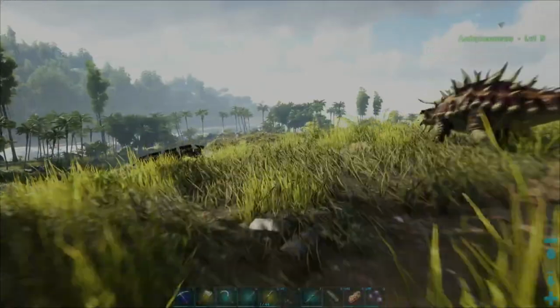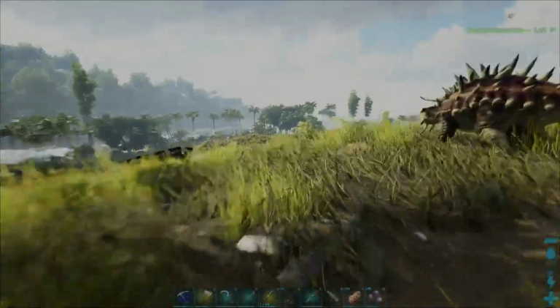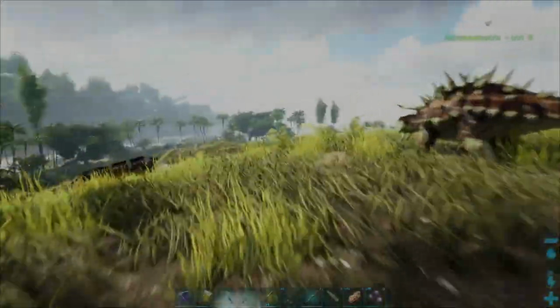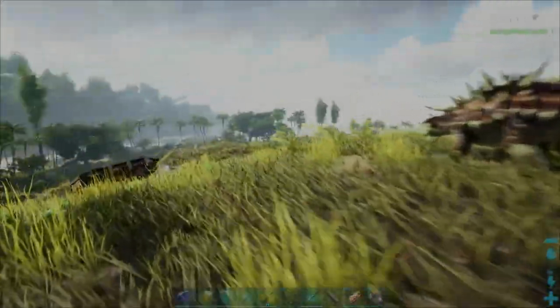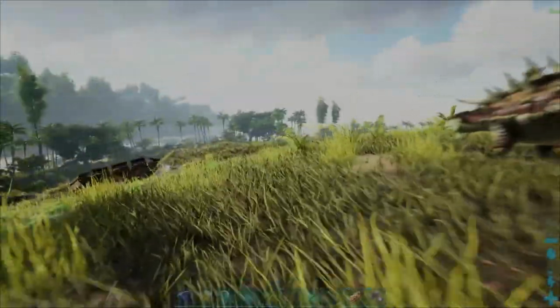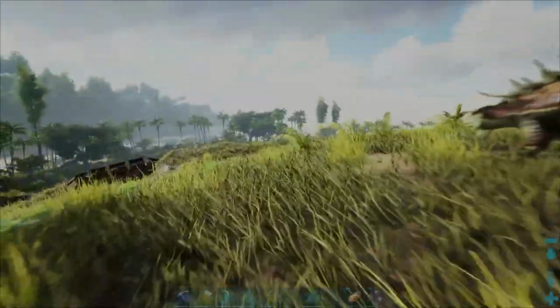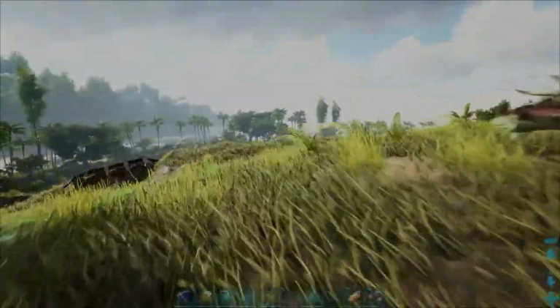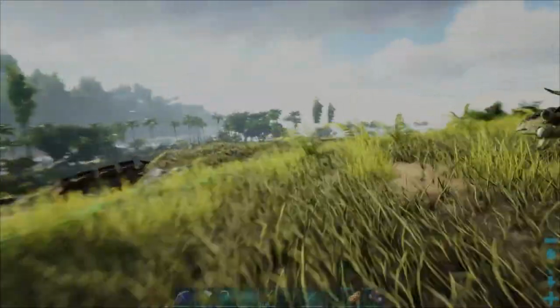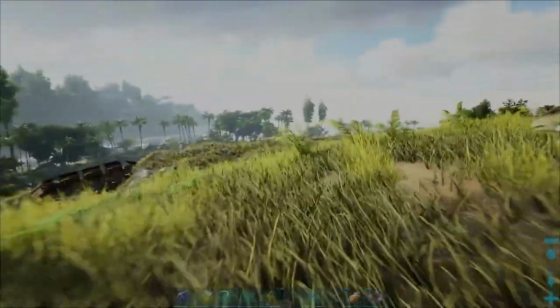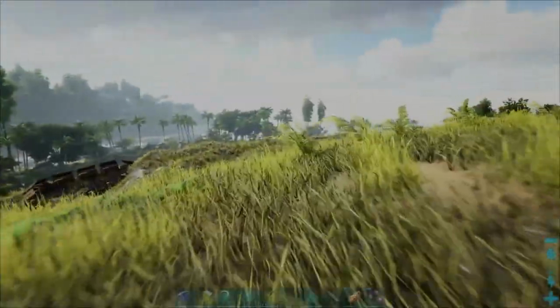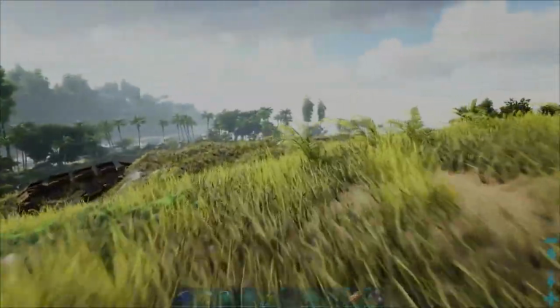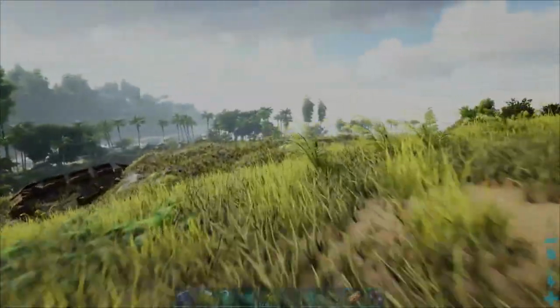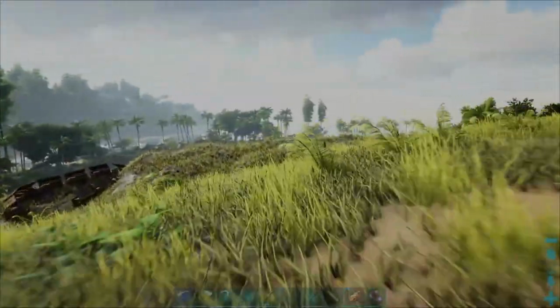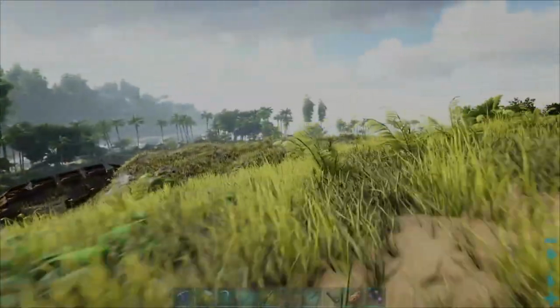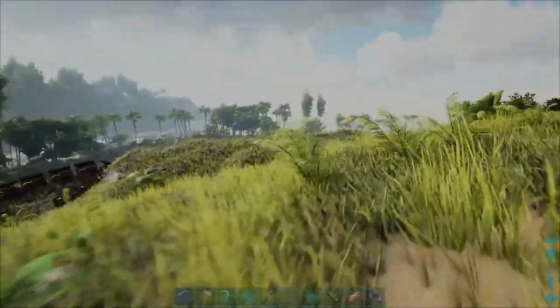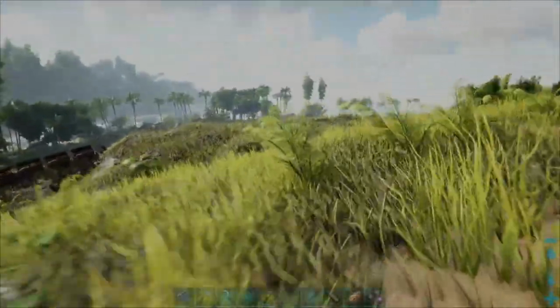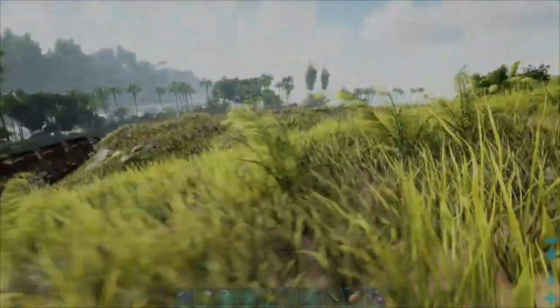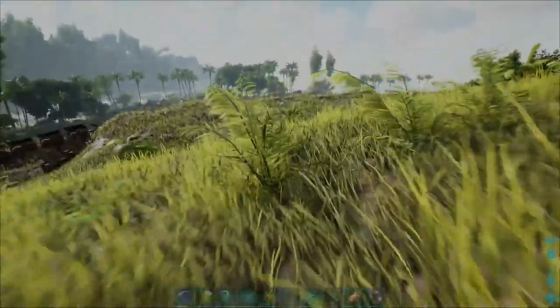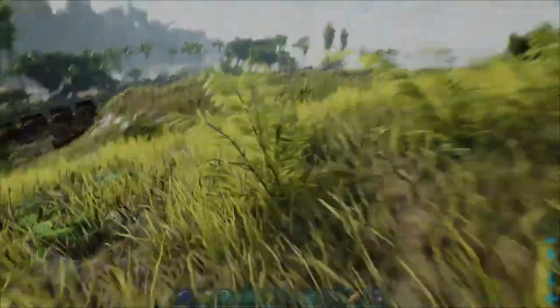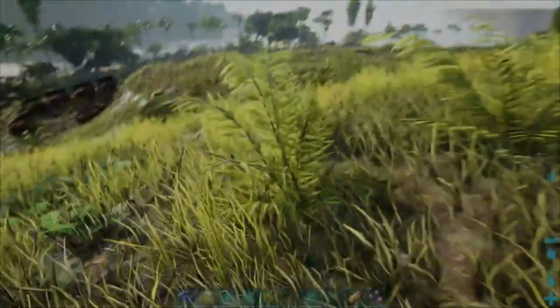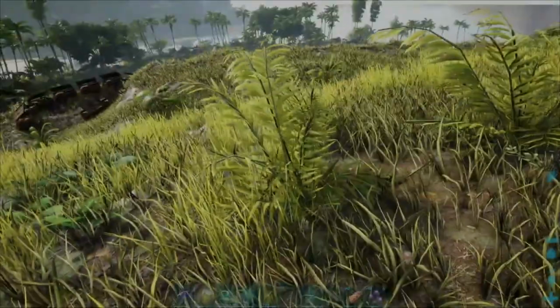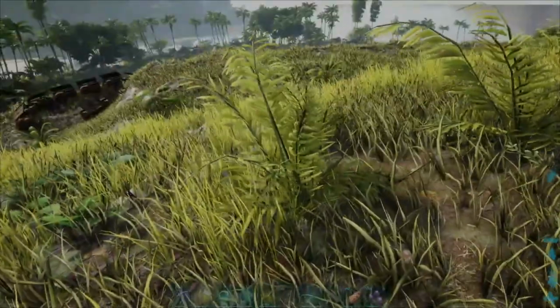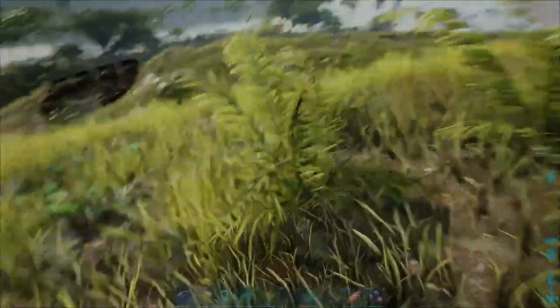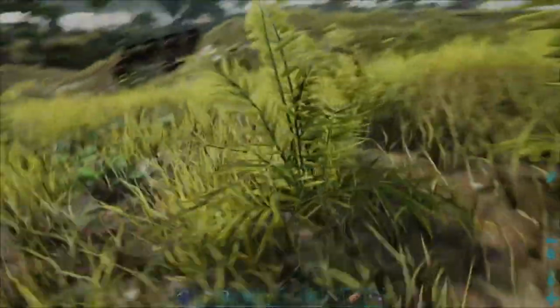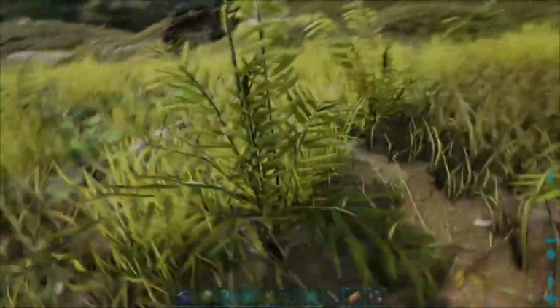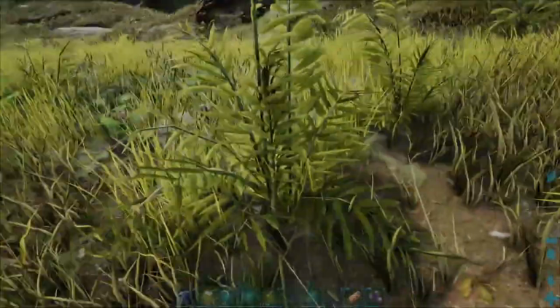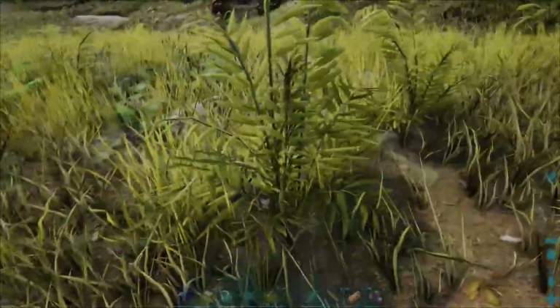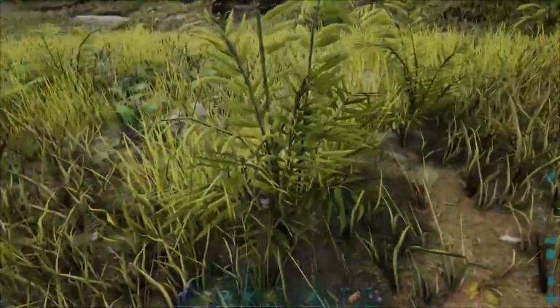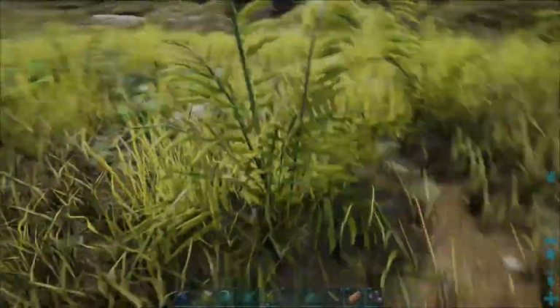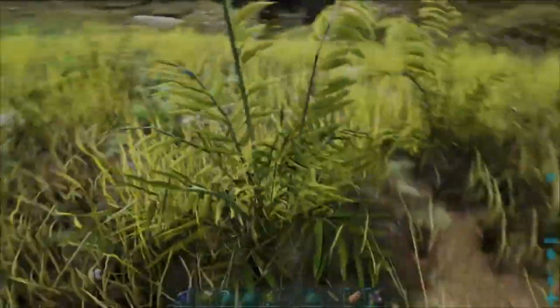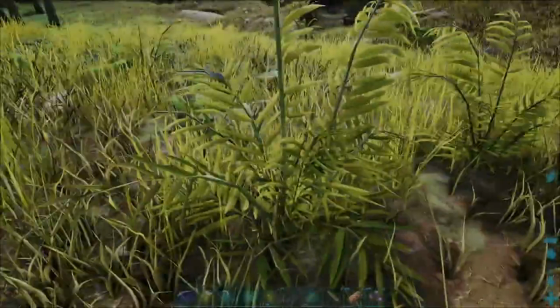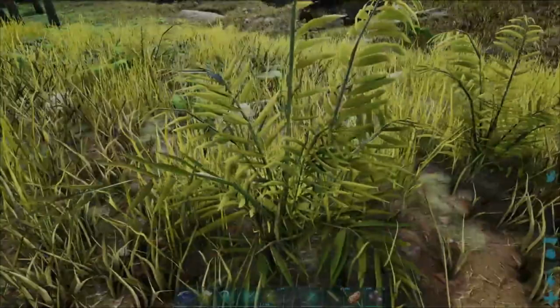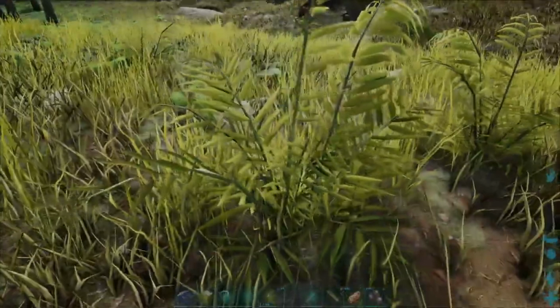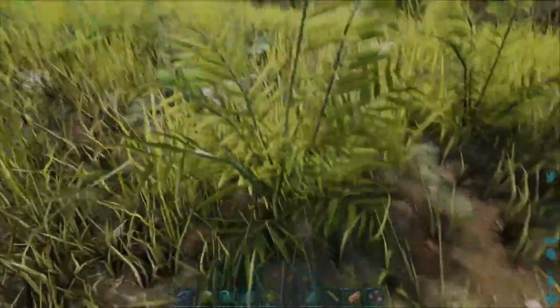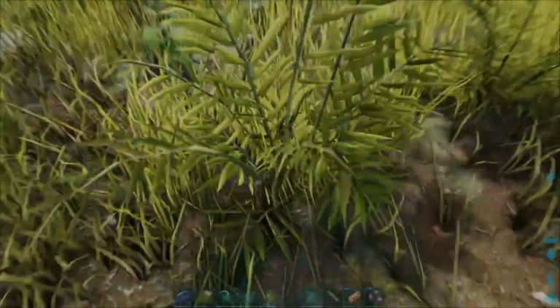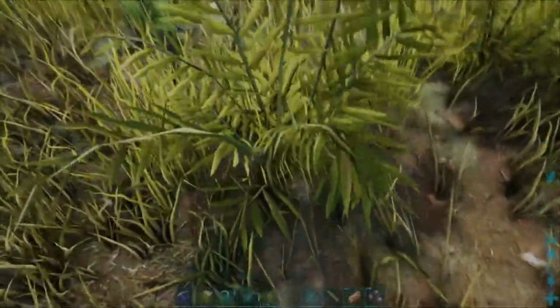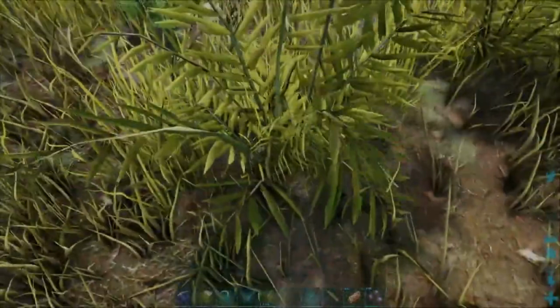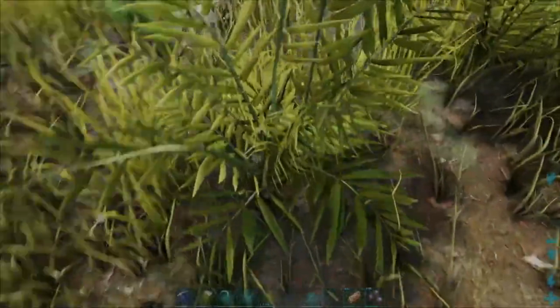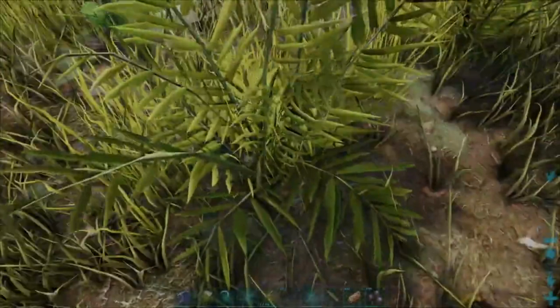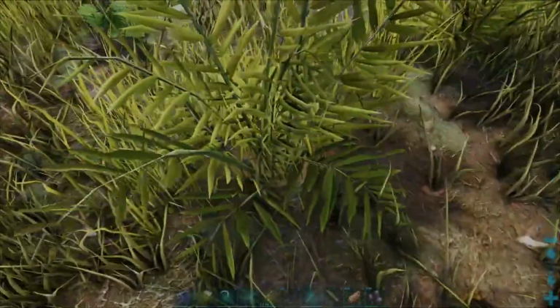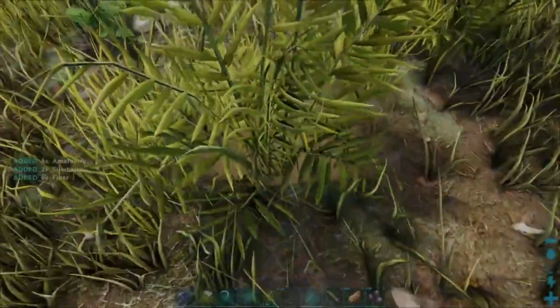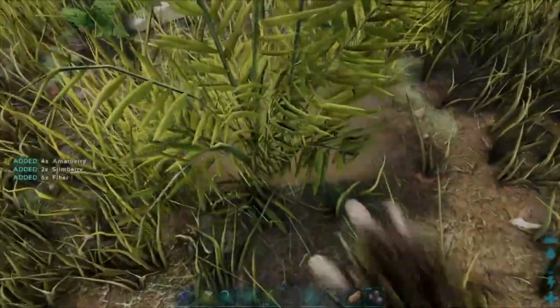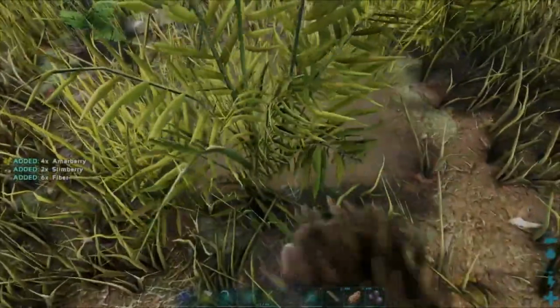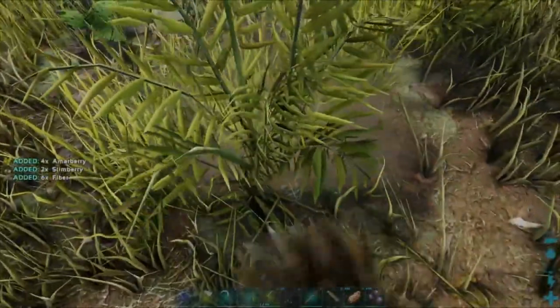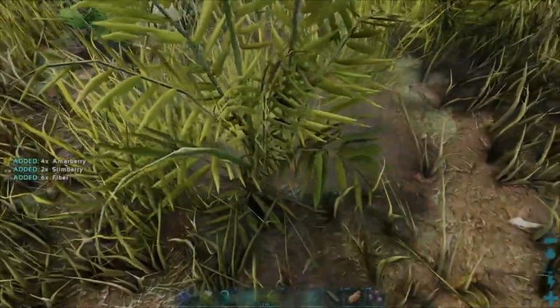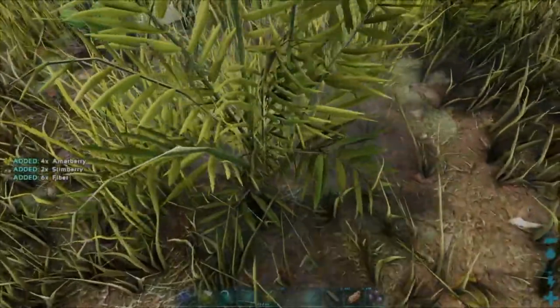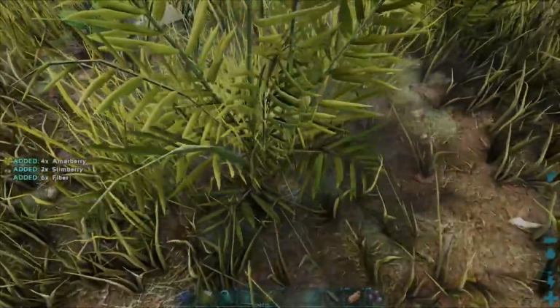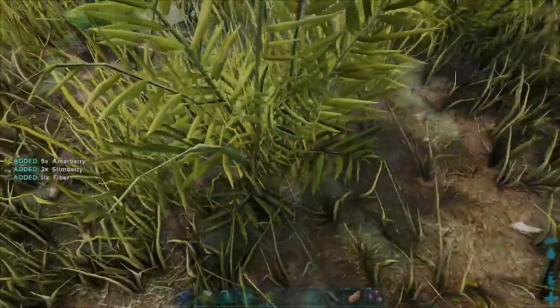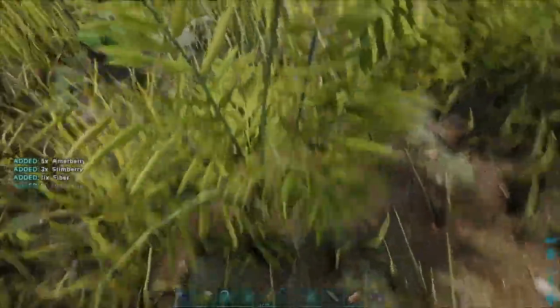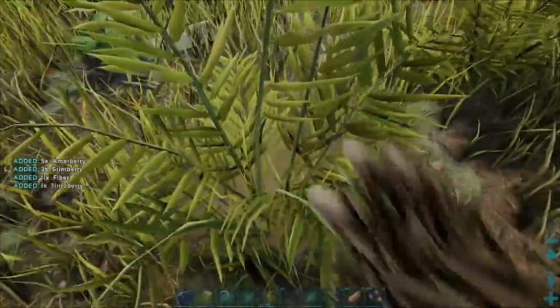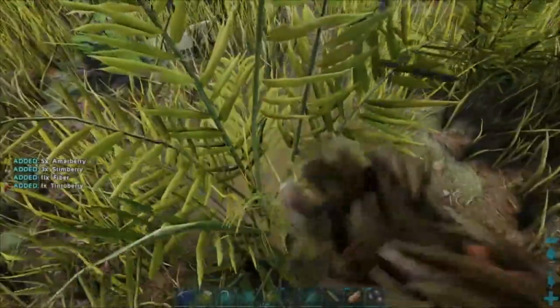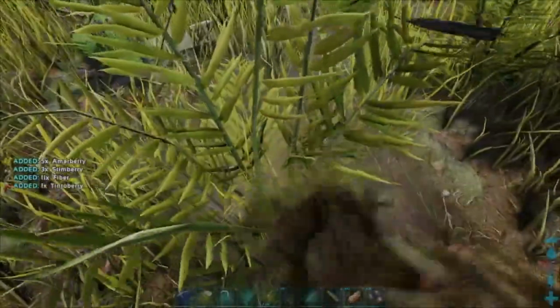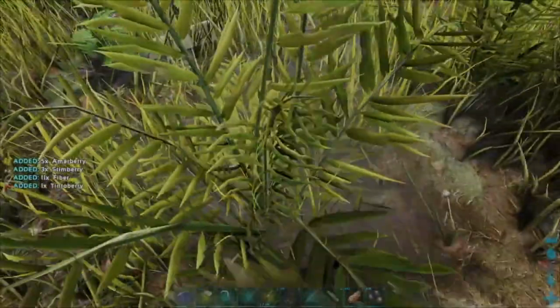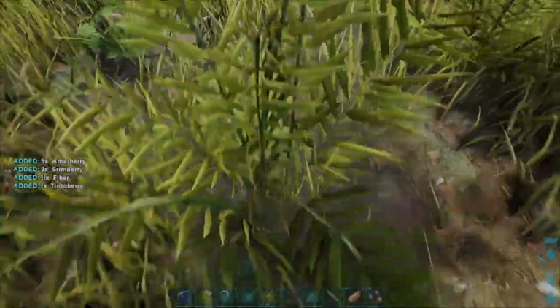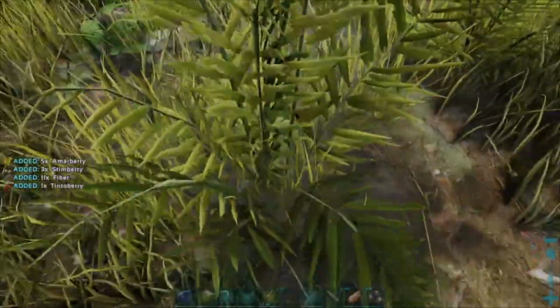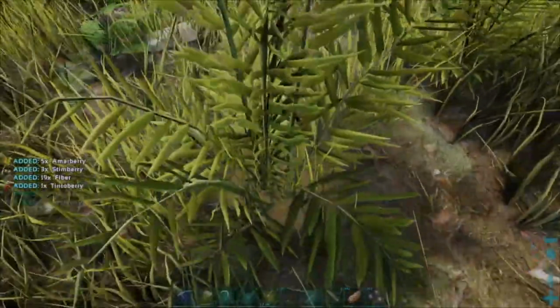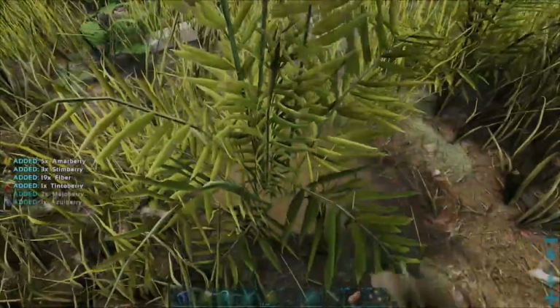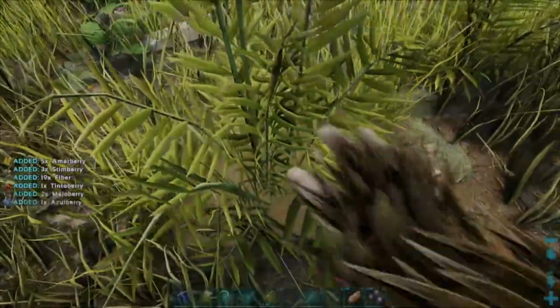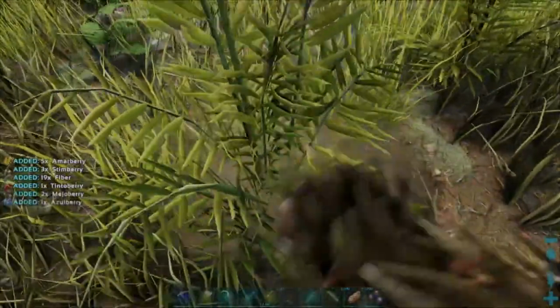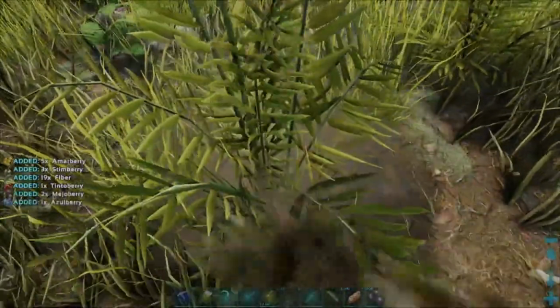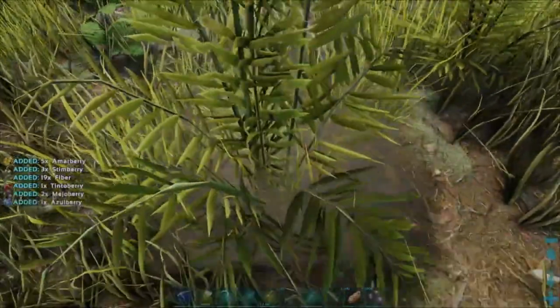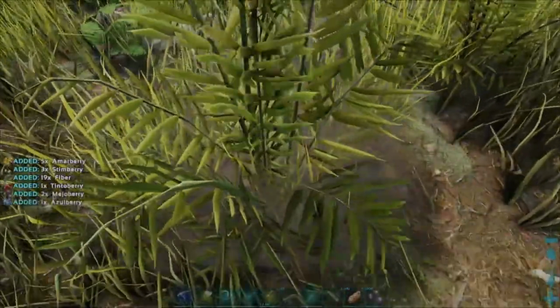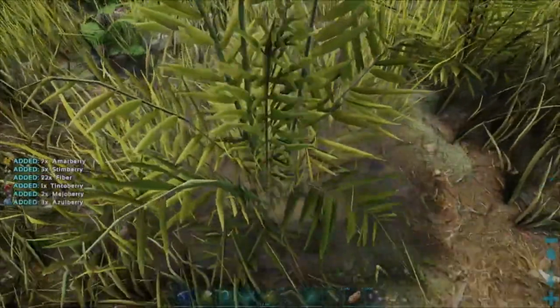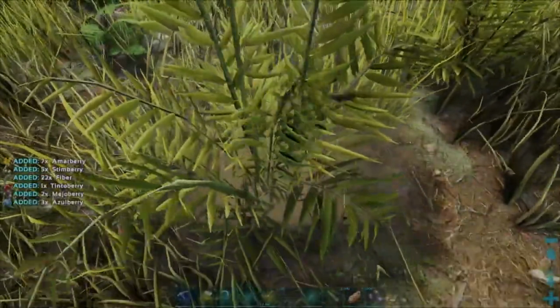Starting with the fibre then guys, you just need to come up to any kind of bush with empty hands, press the E key over the bush, and you will gather fibre like so.